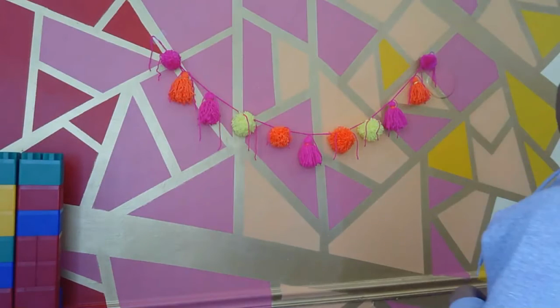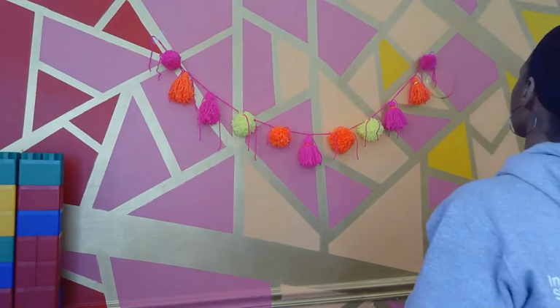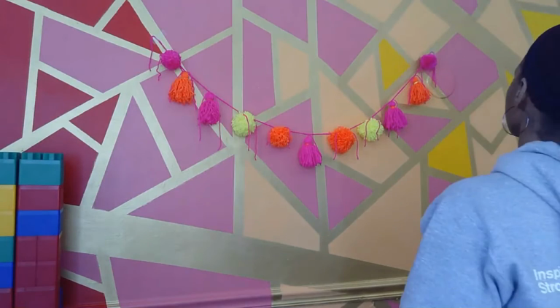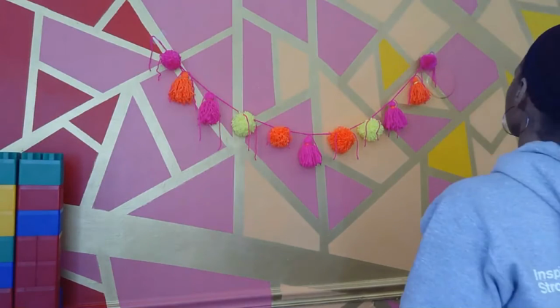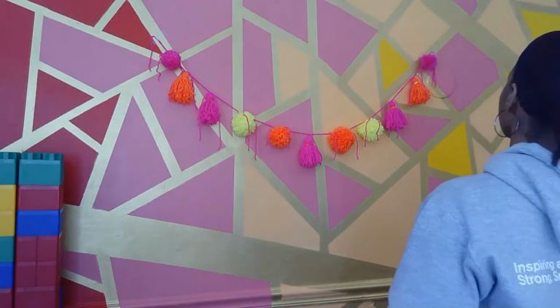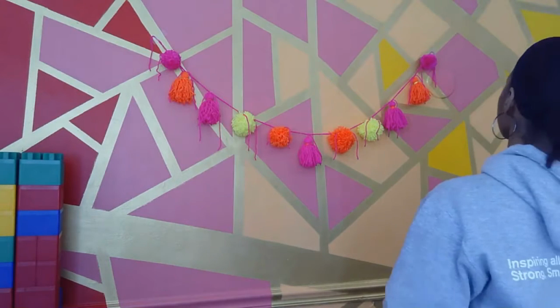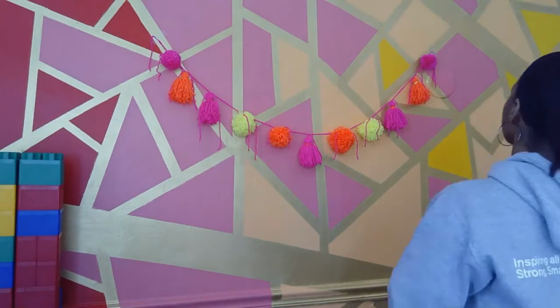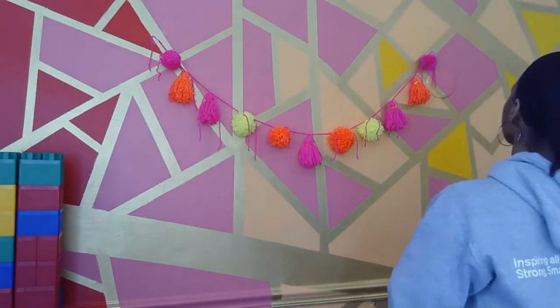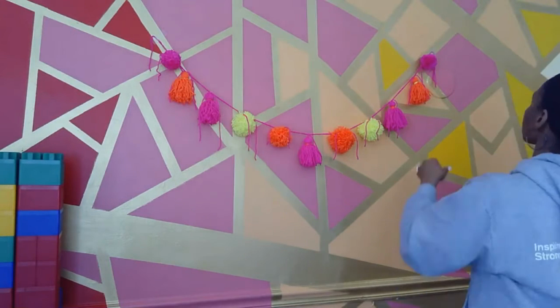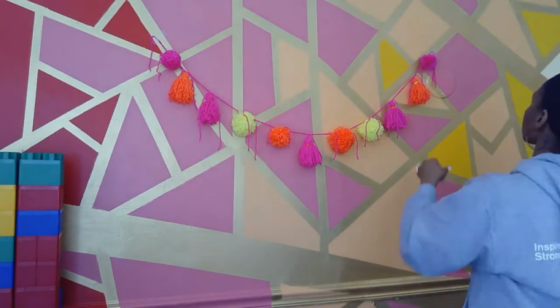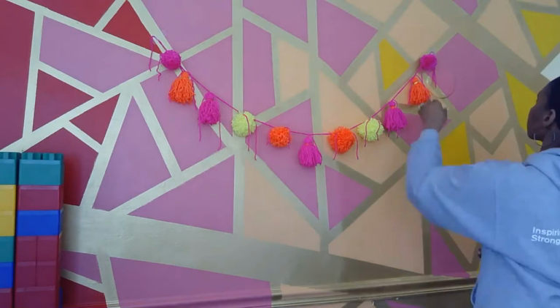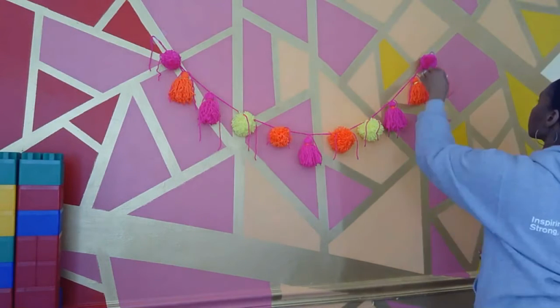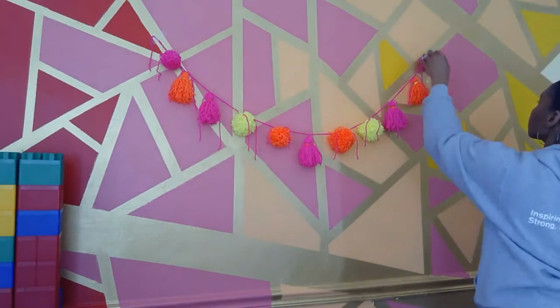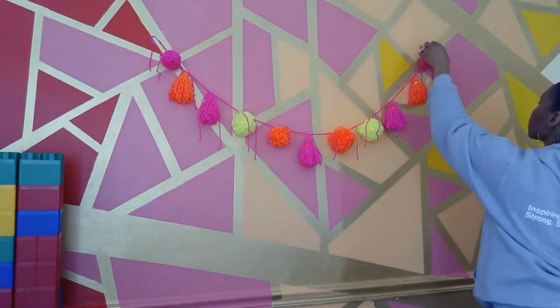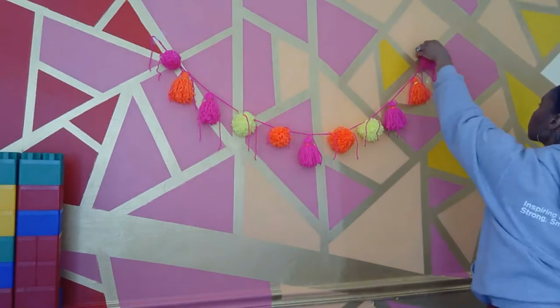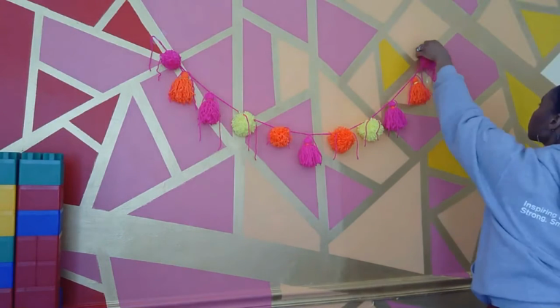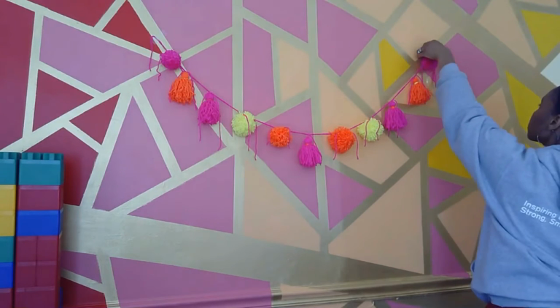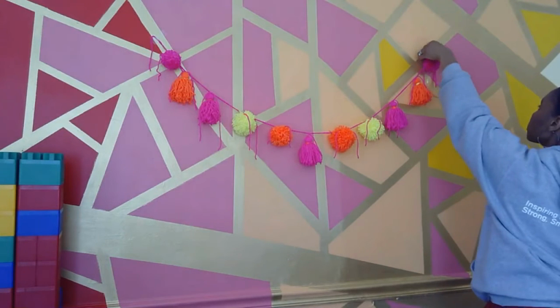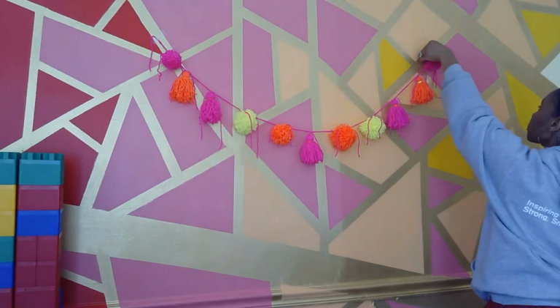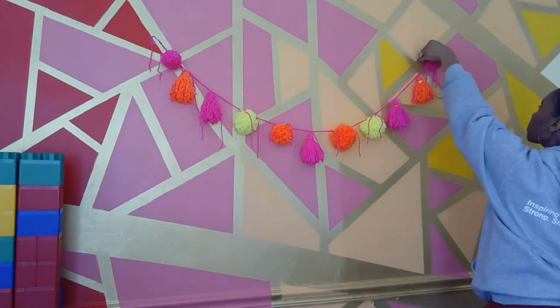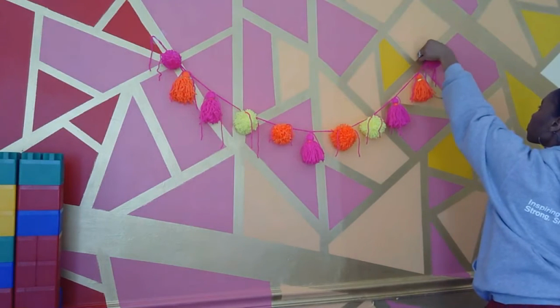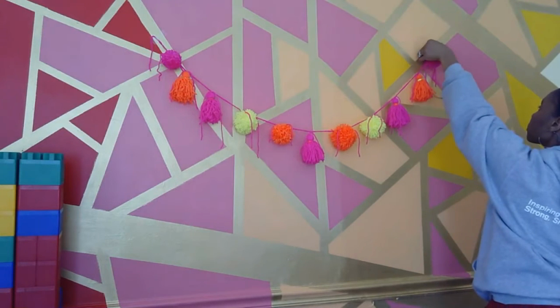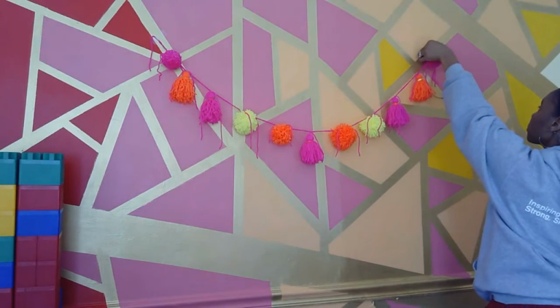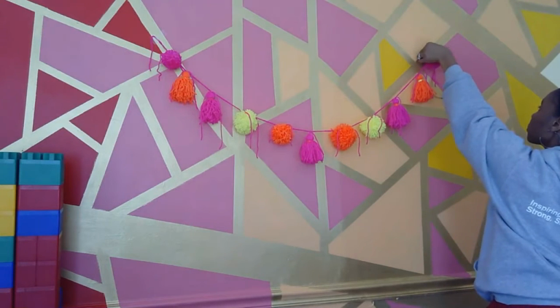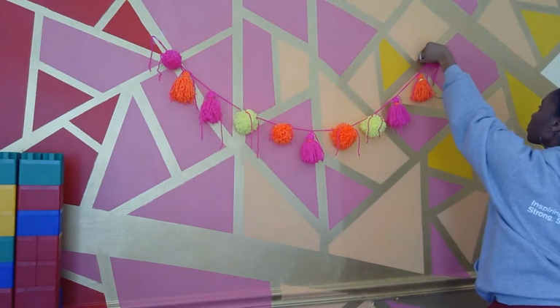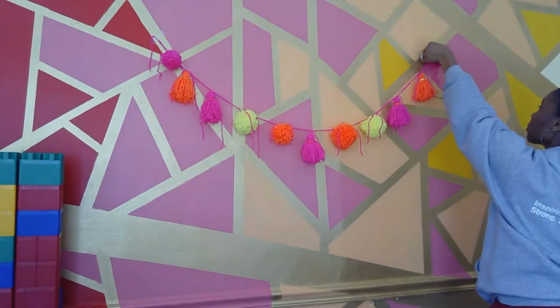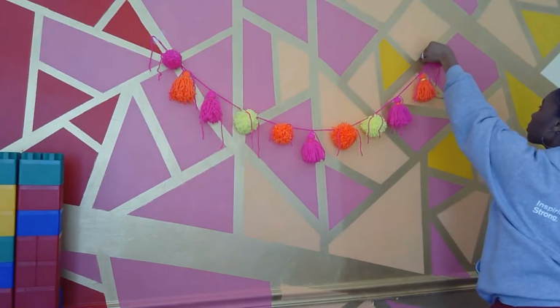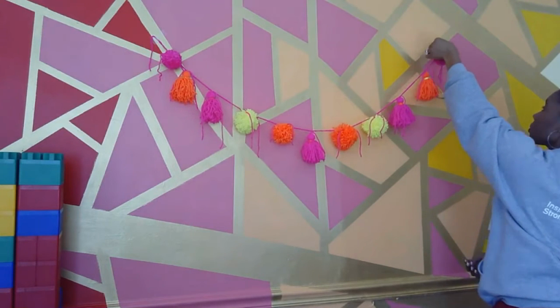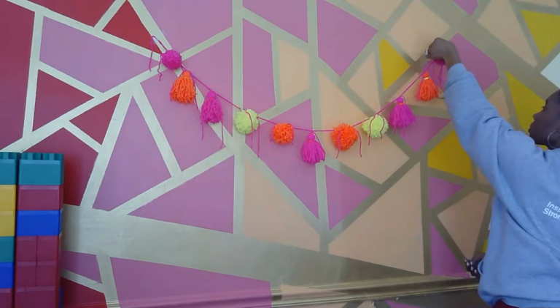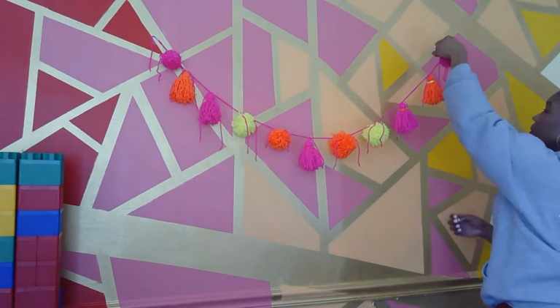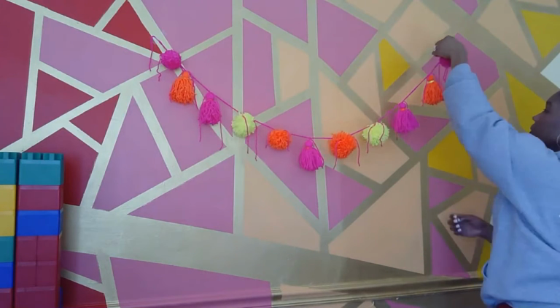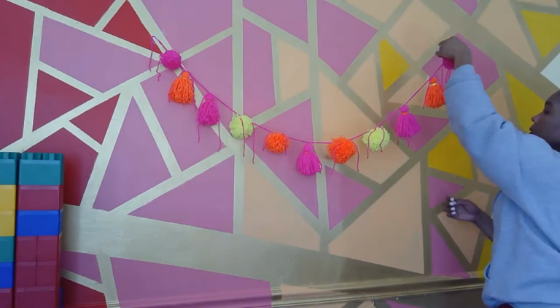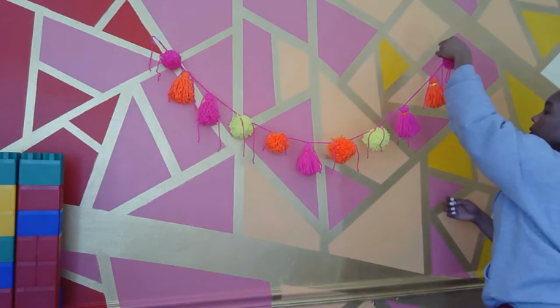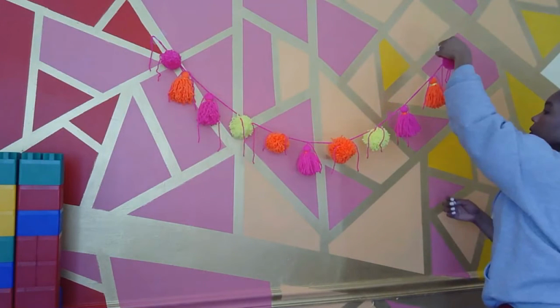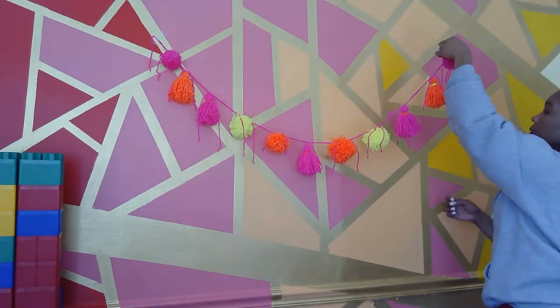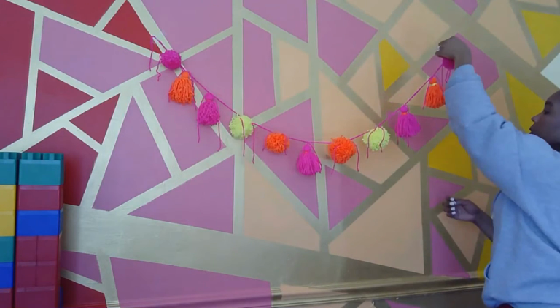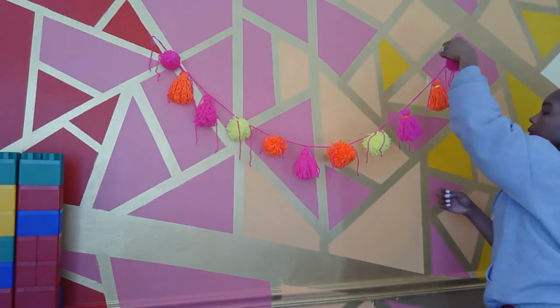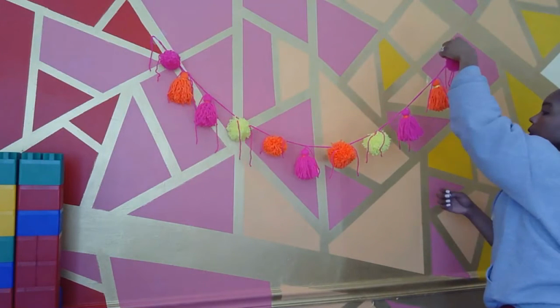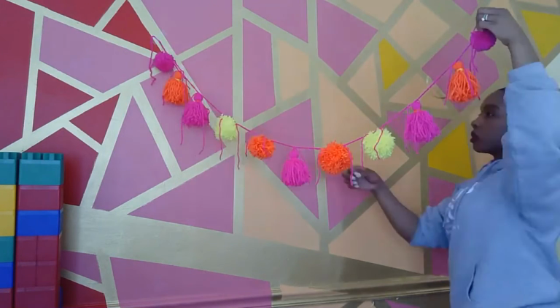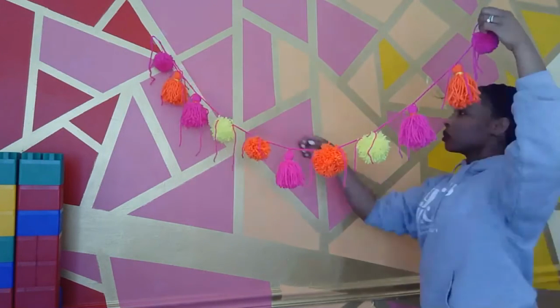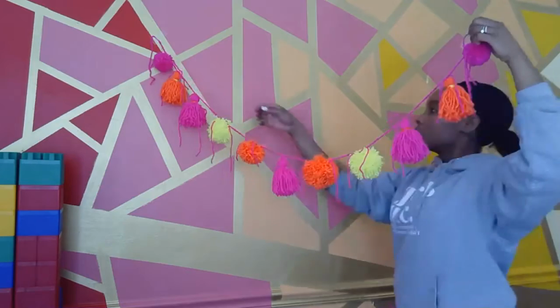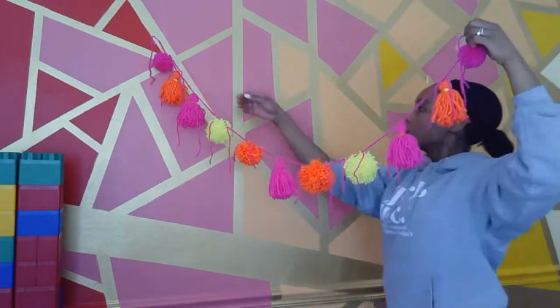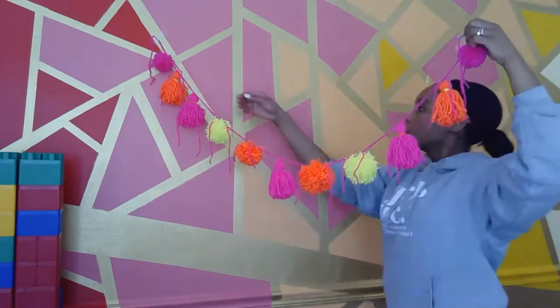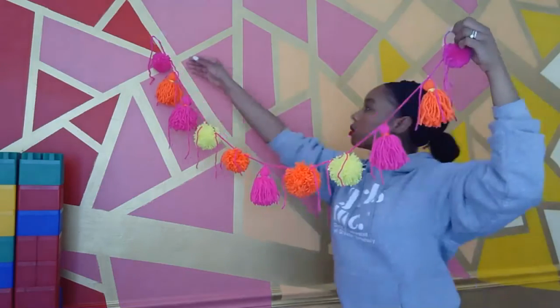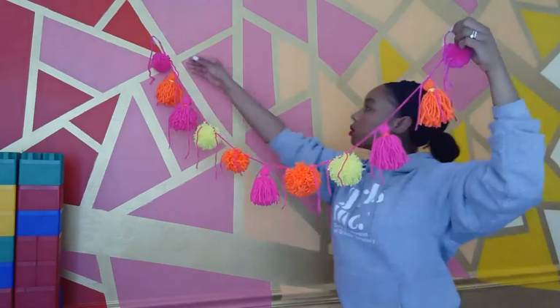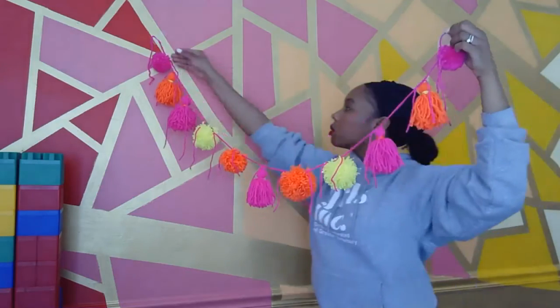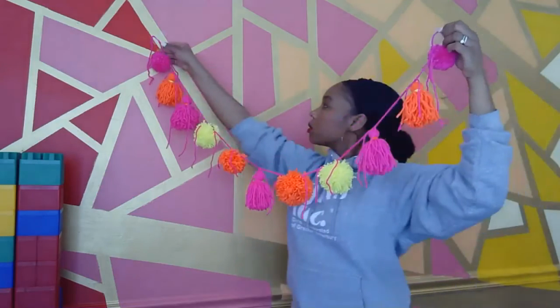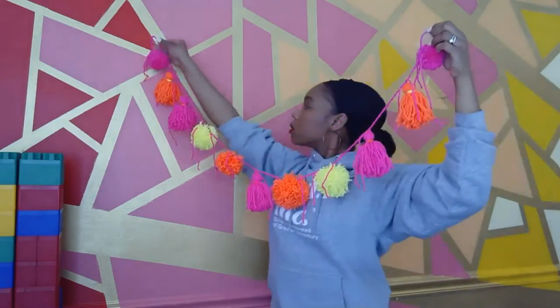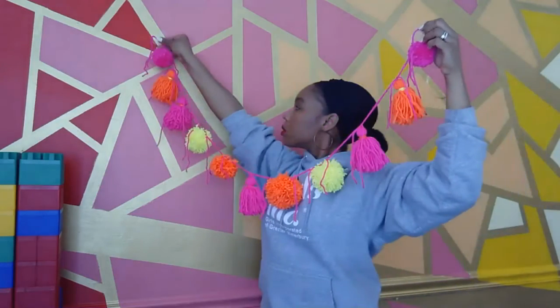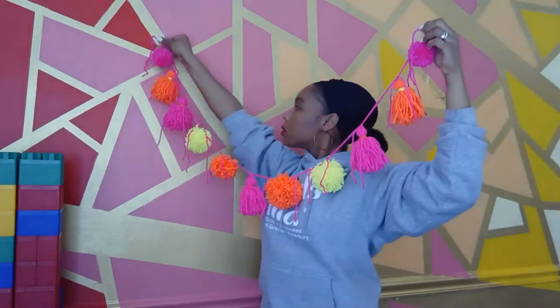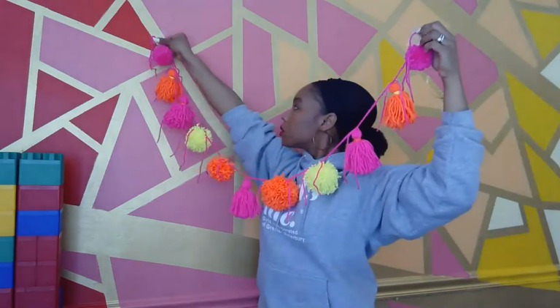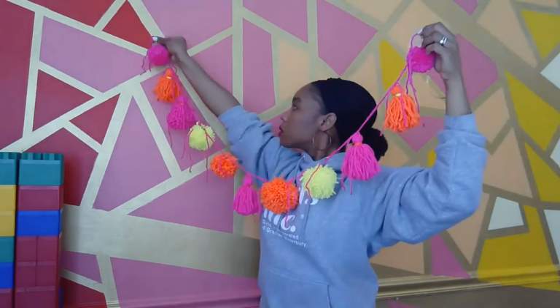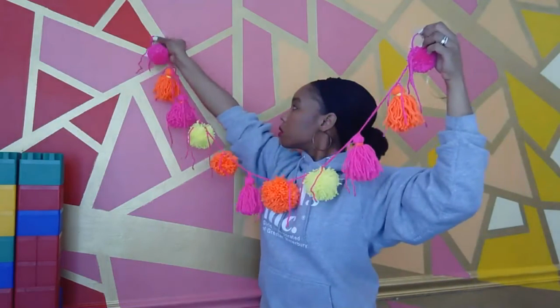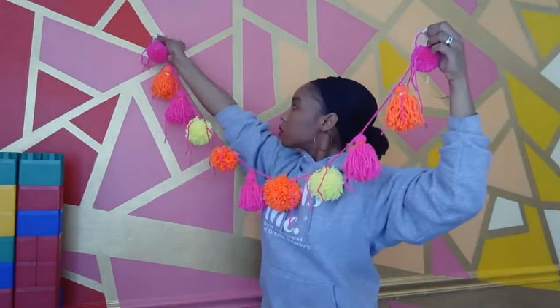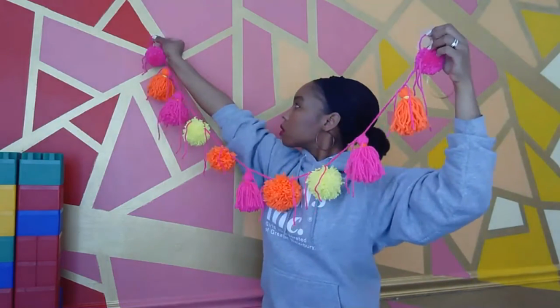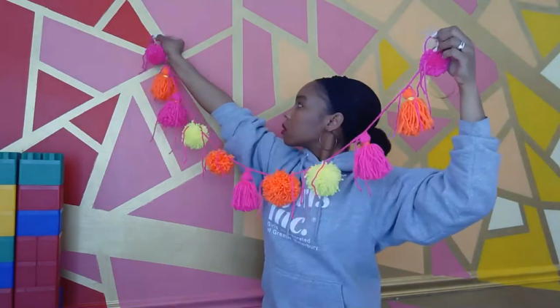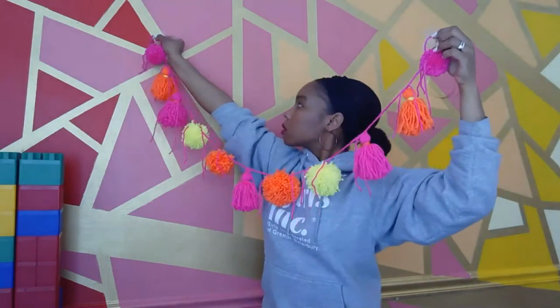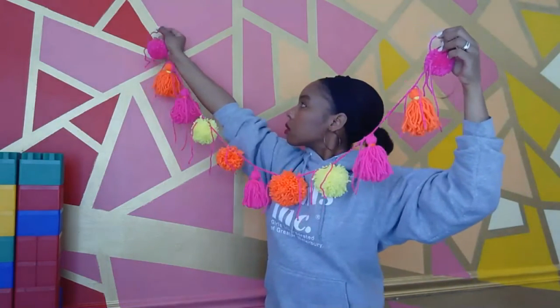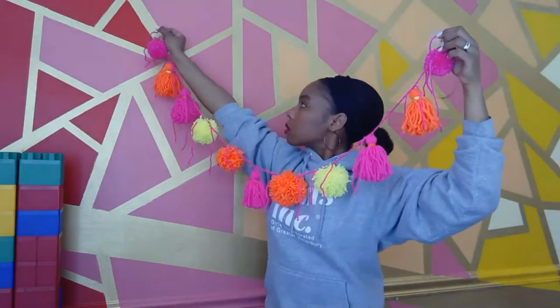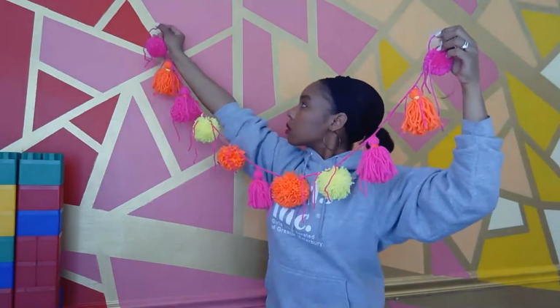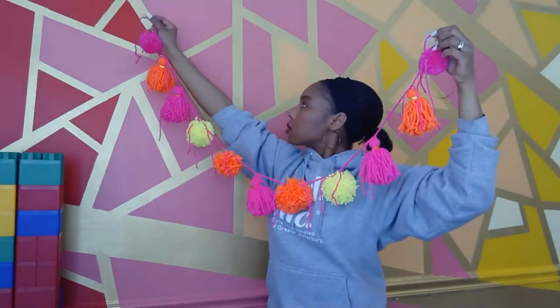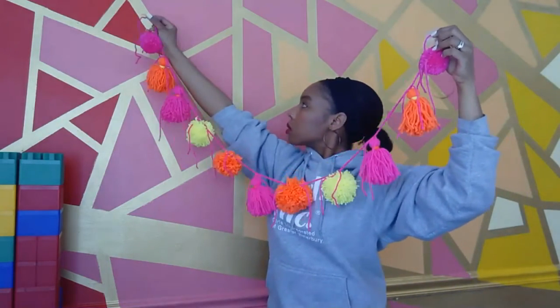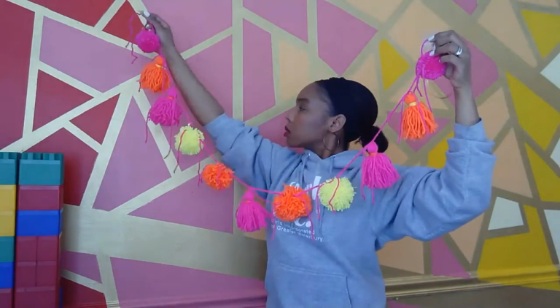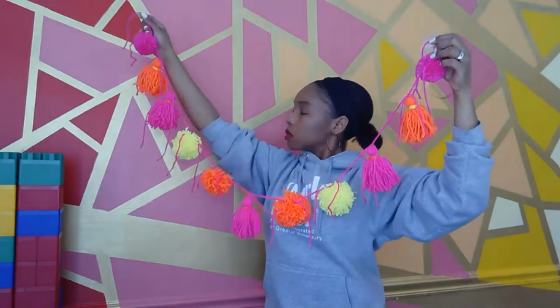Once happy with placement, we'll remove our garland from the wall and tie our pom-poms and tassels more securely.